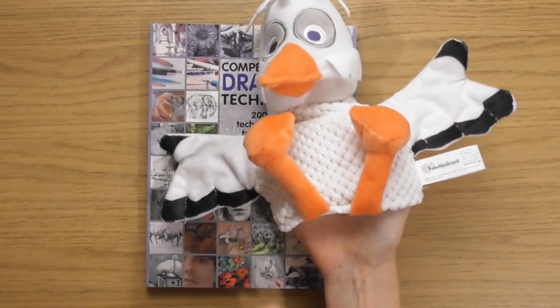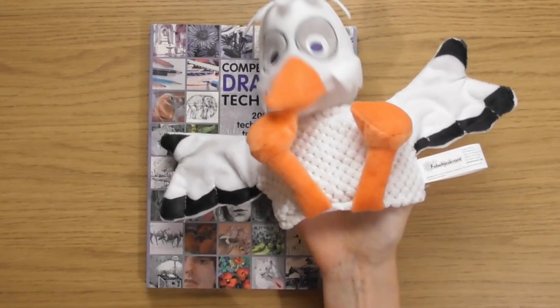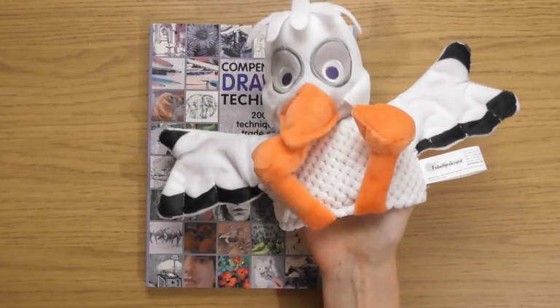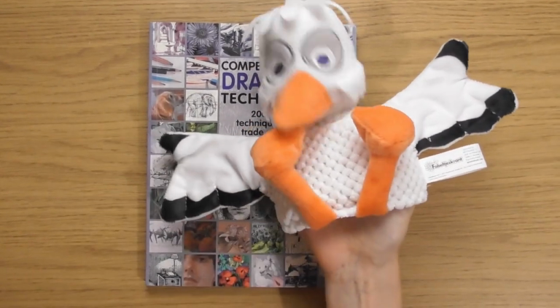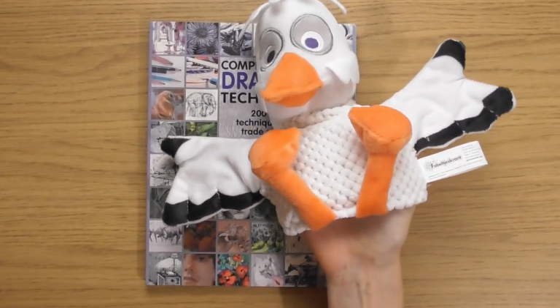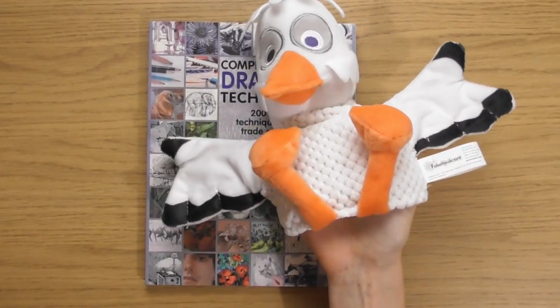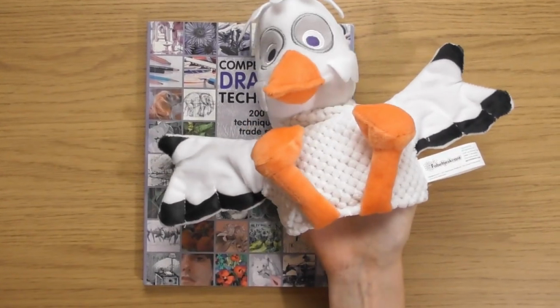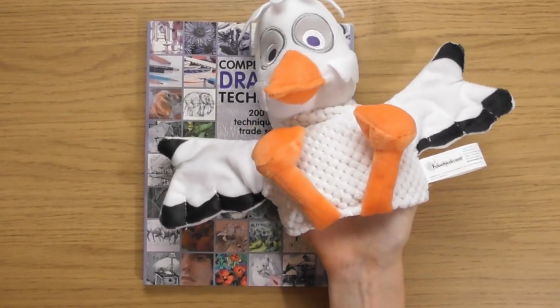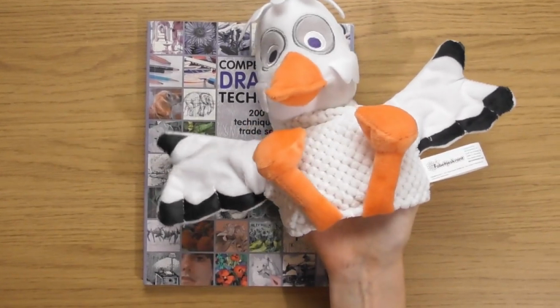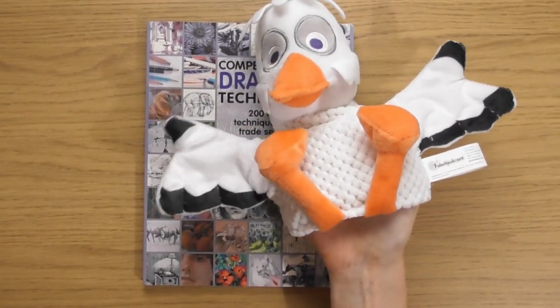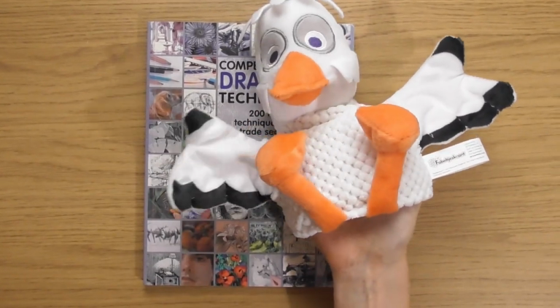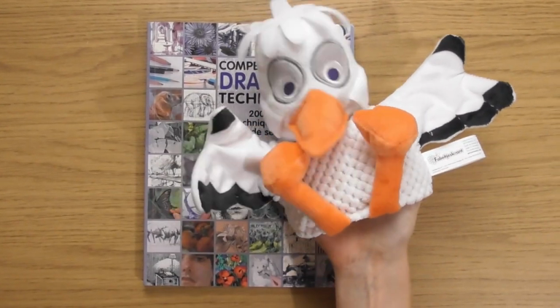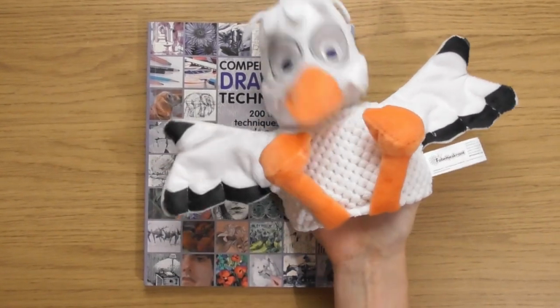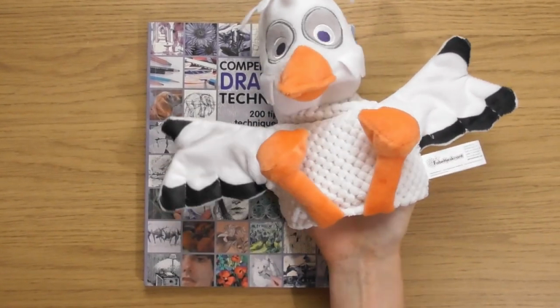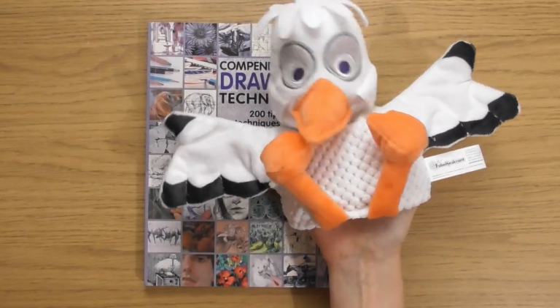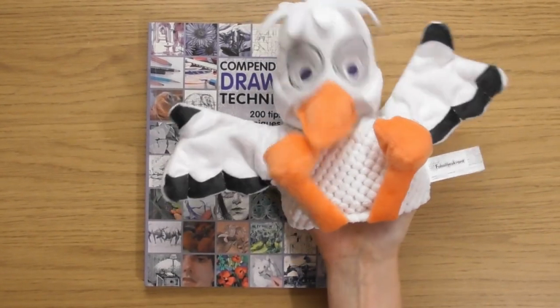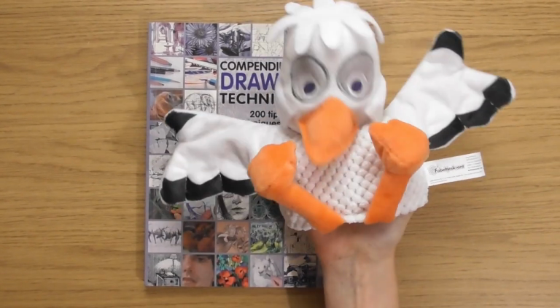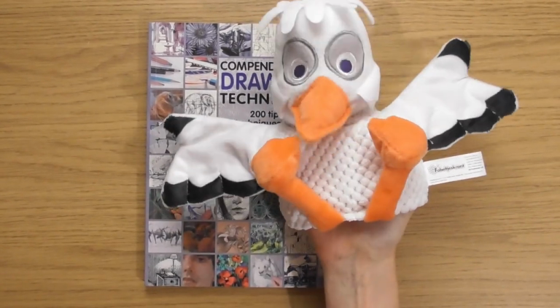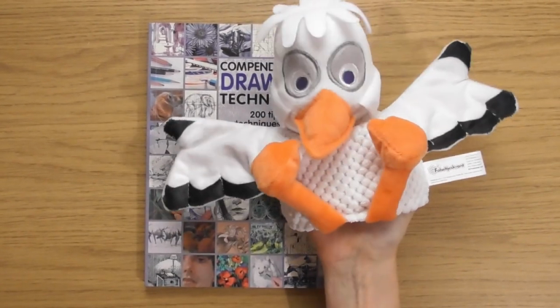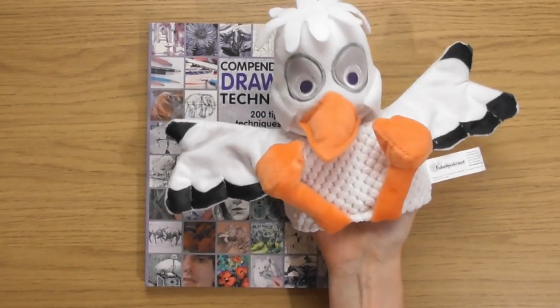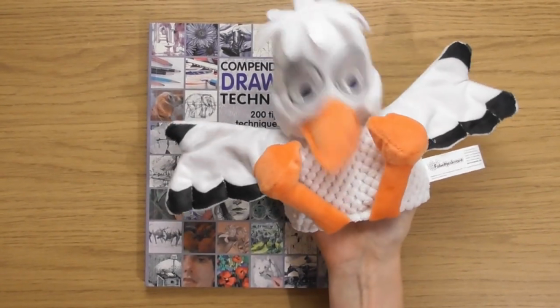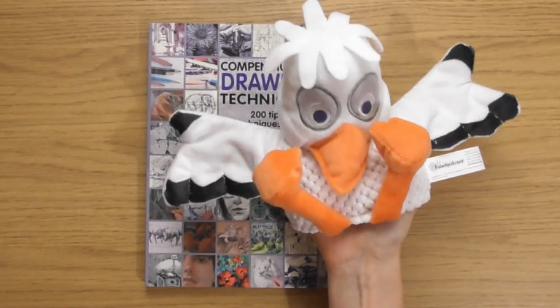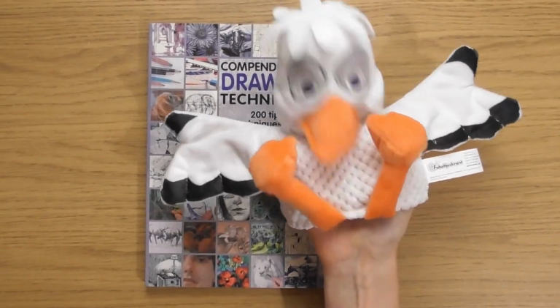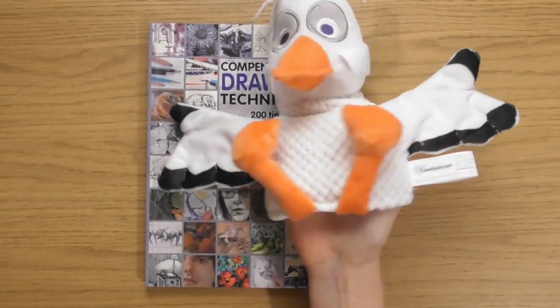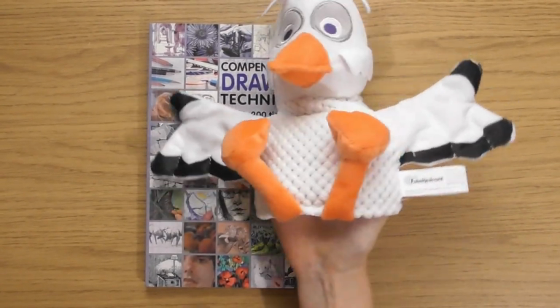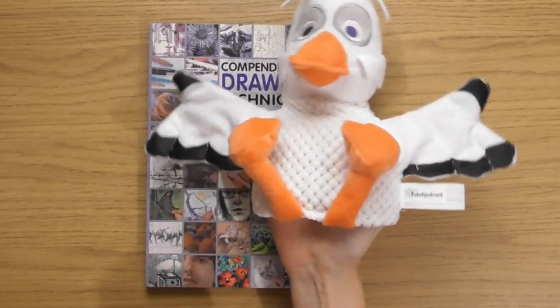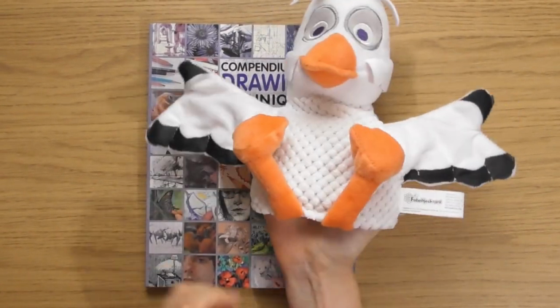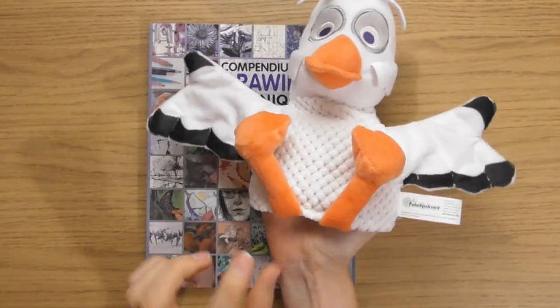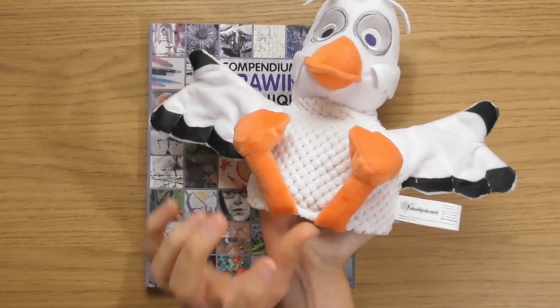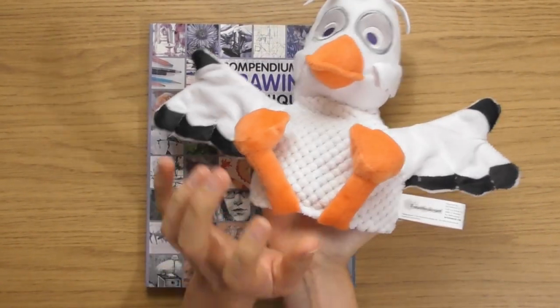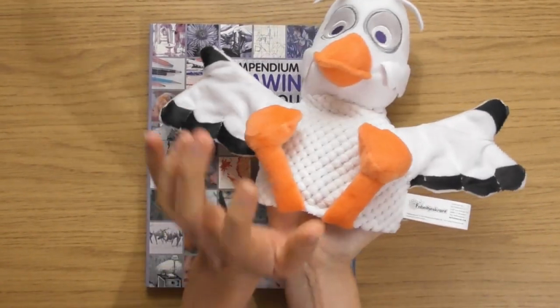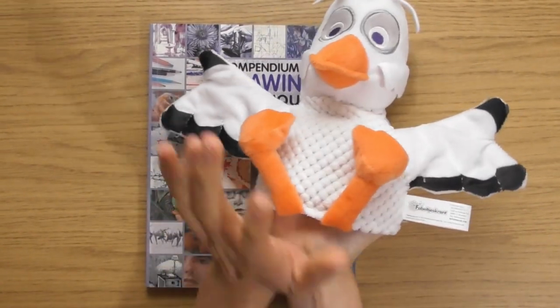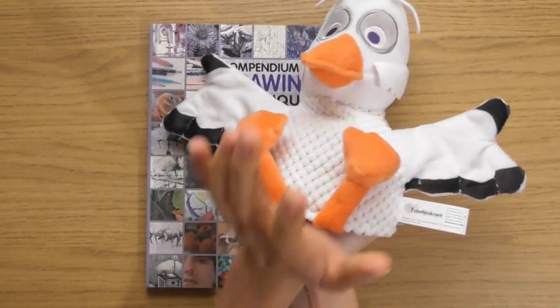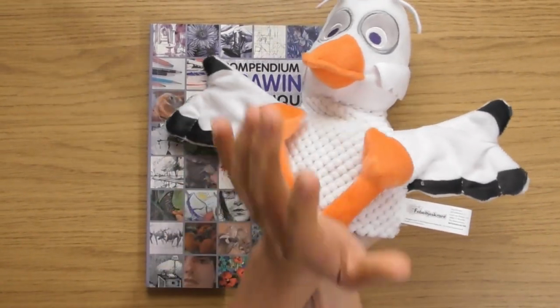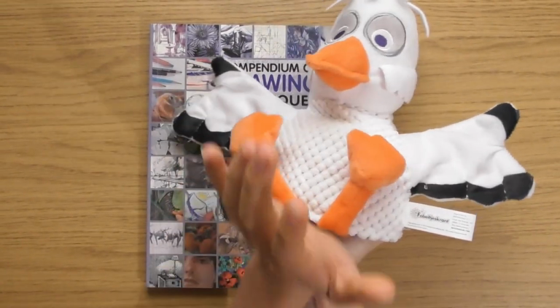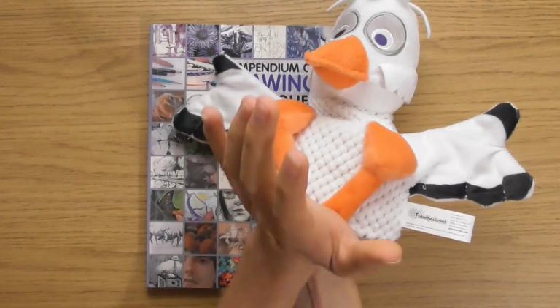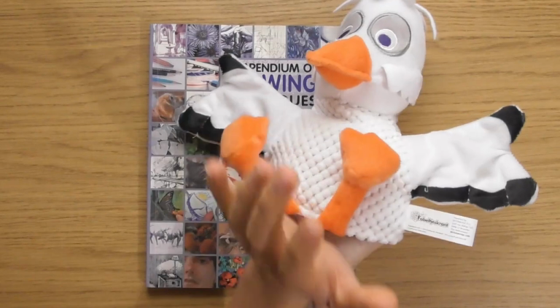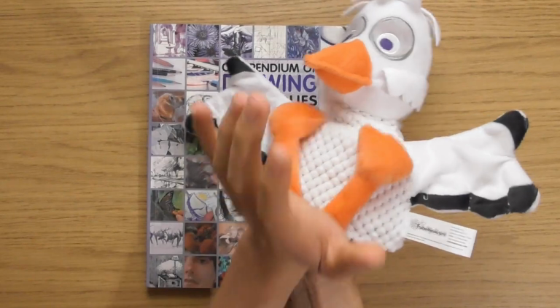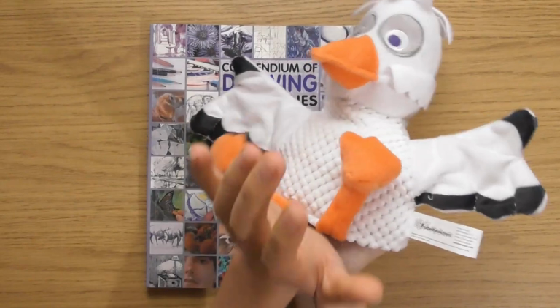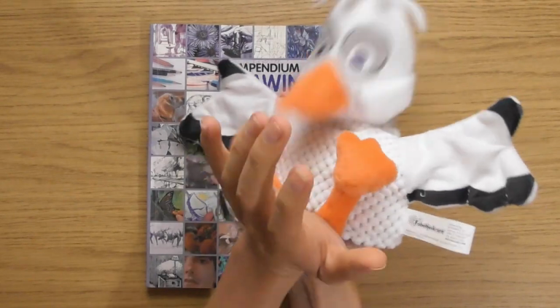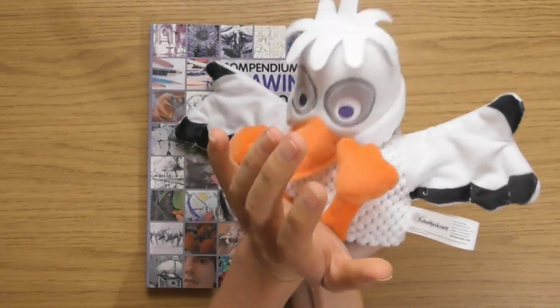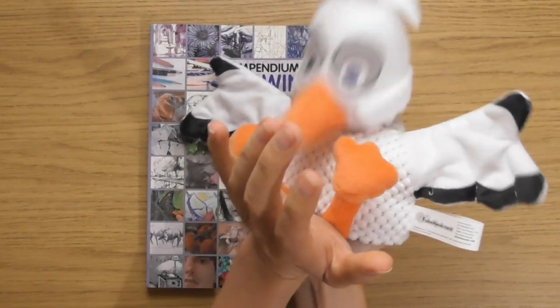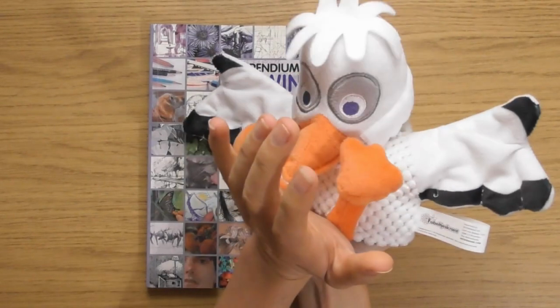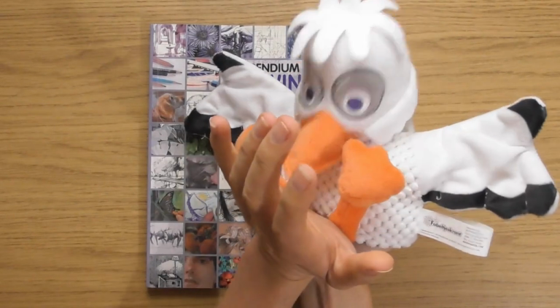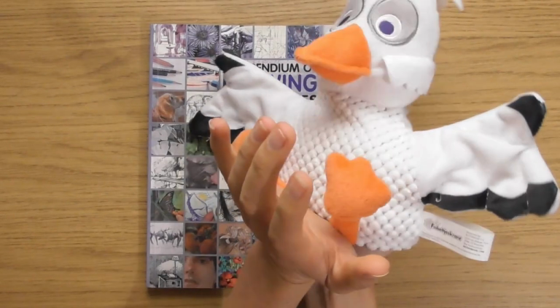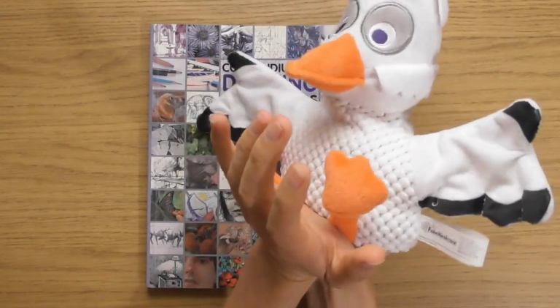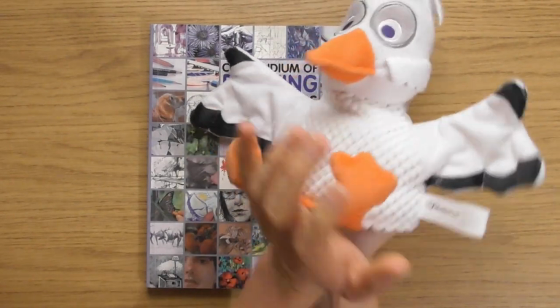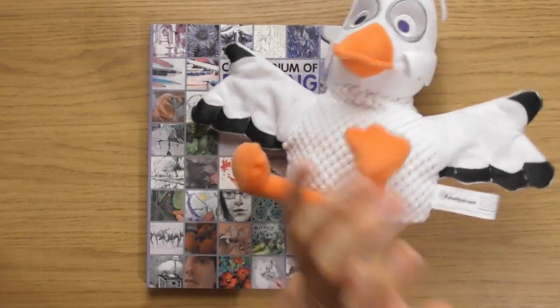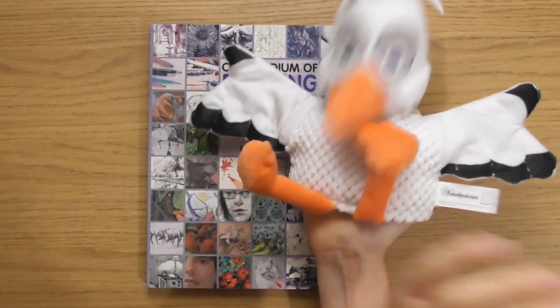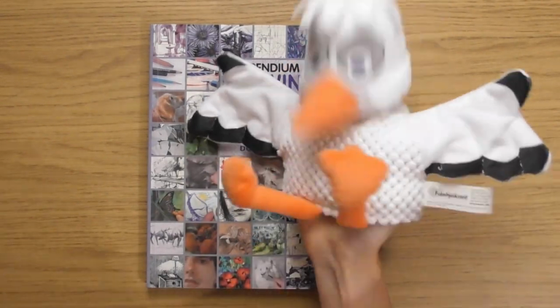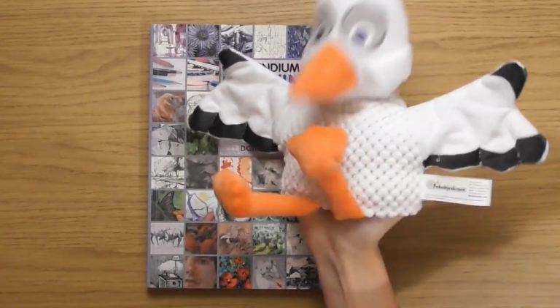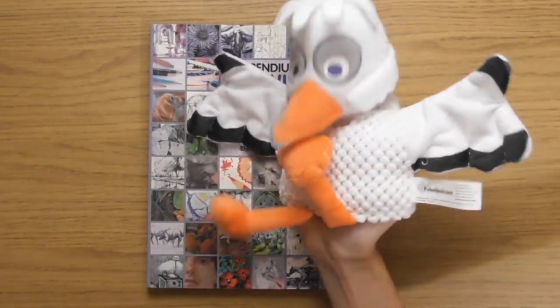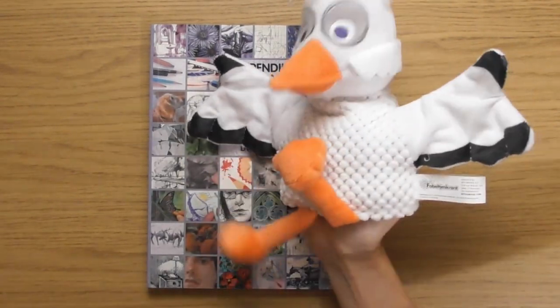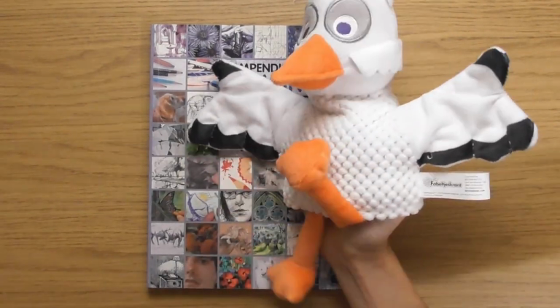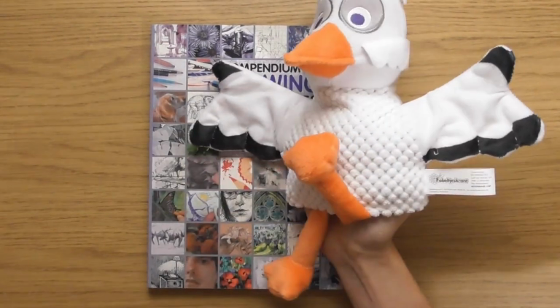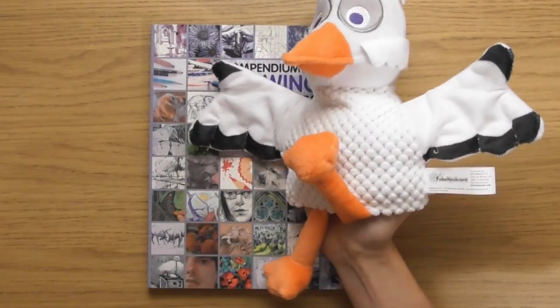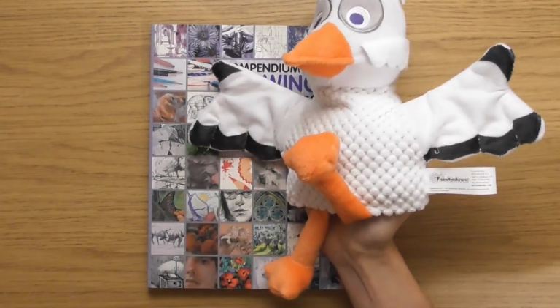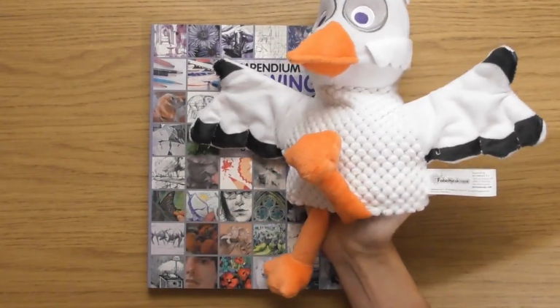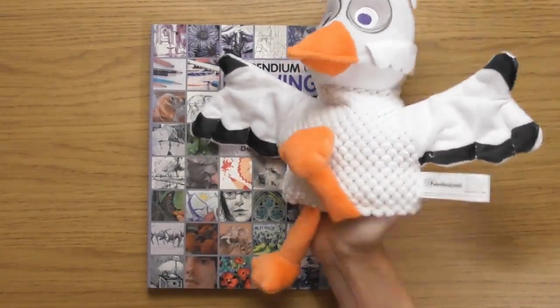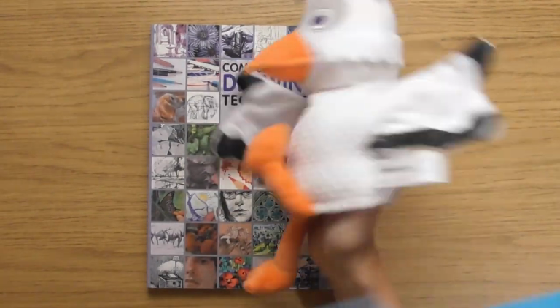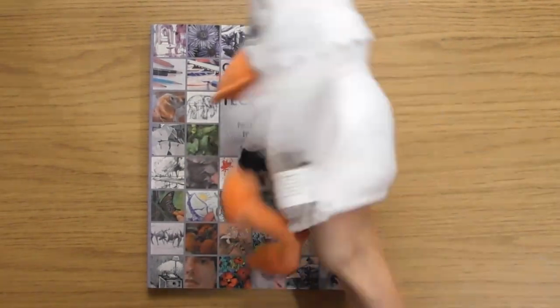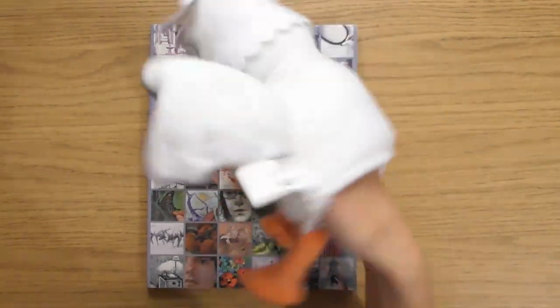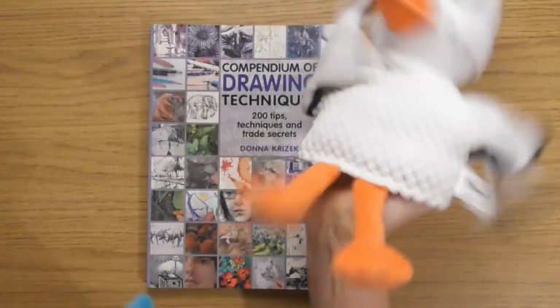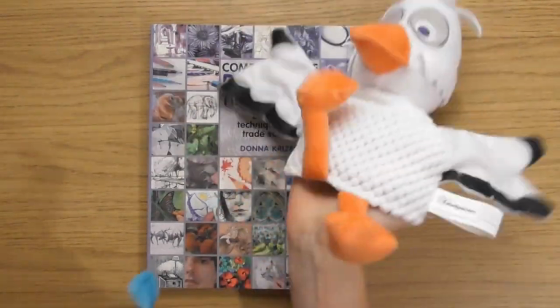Ooh, that looks a bit dirty, doesn't it? If you had another one like that... Naughty! Actually, look, watch this.